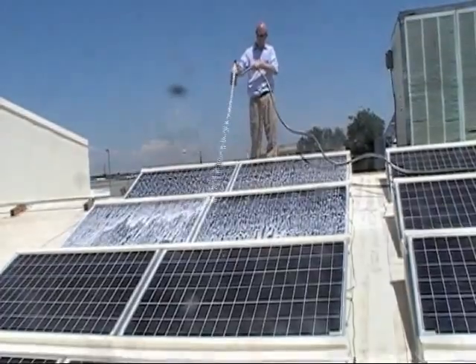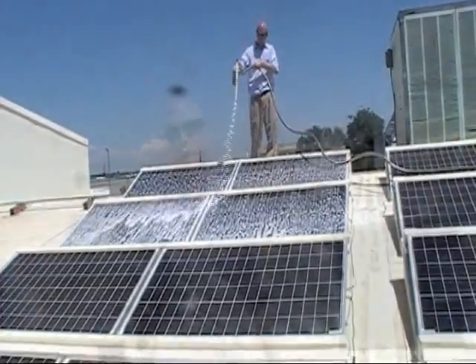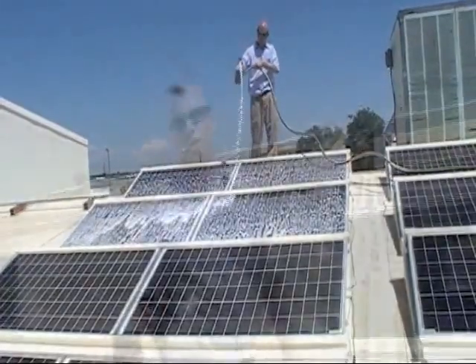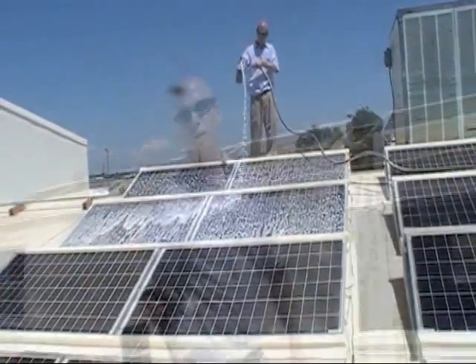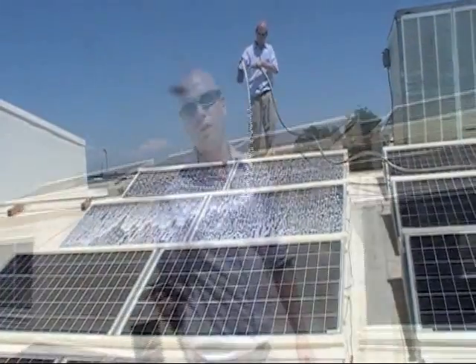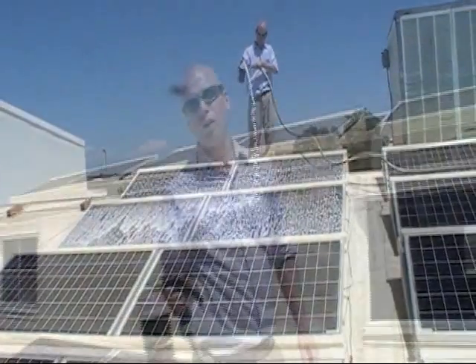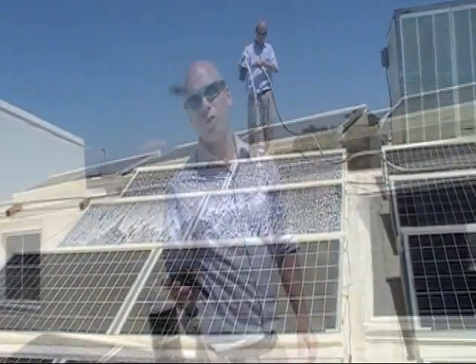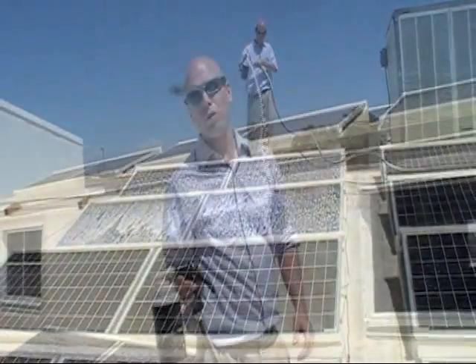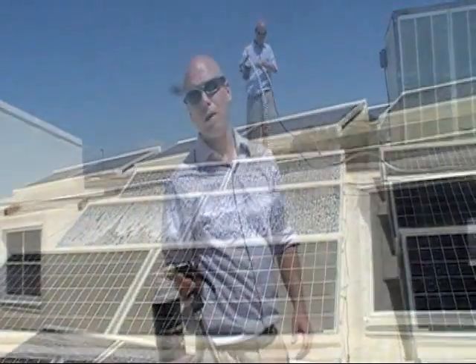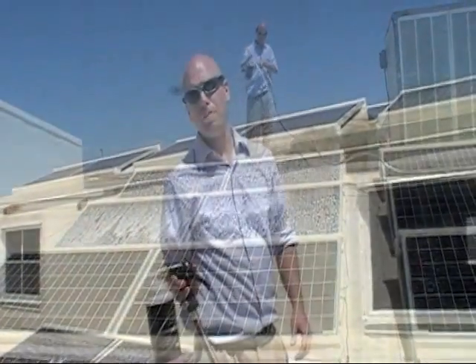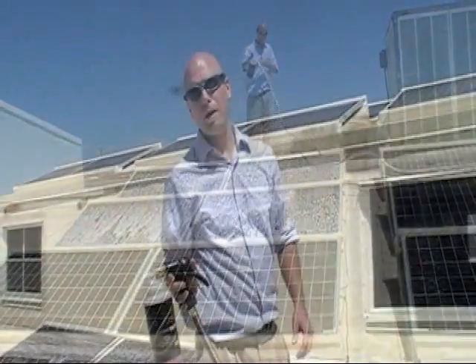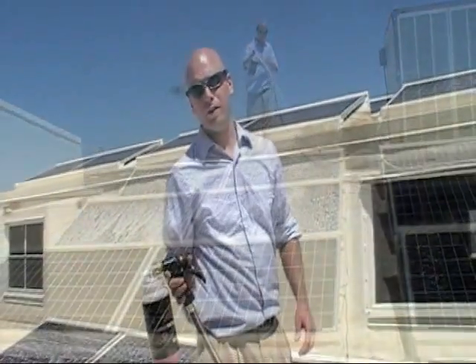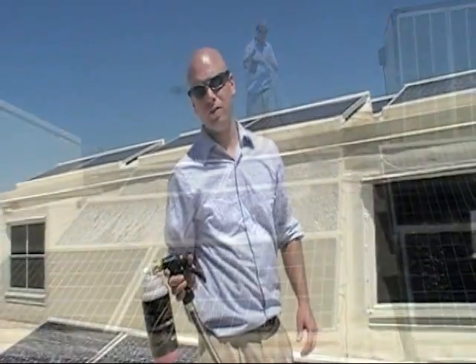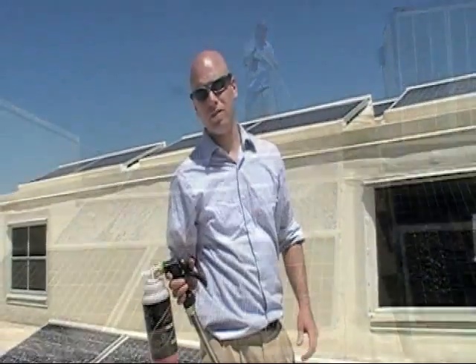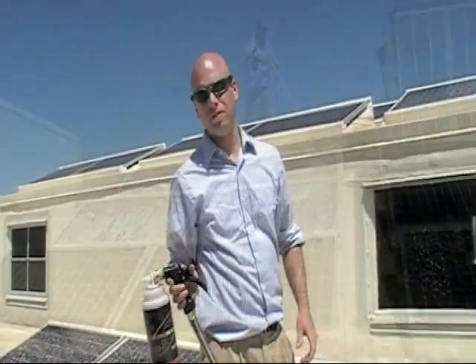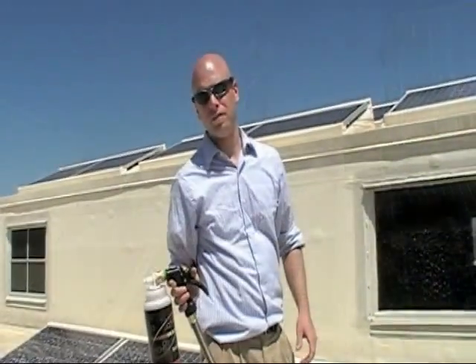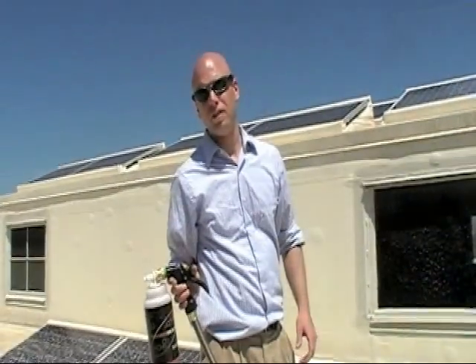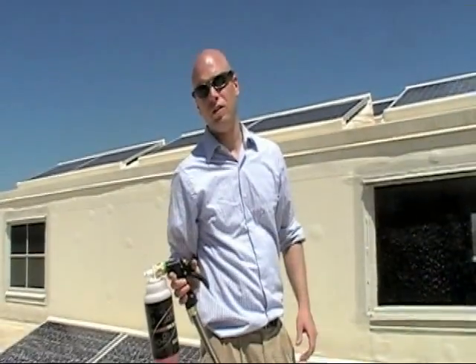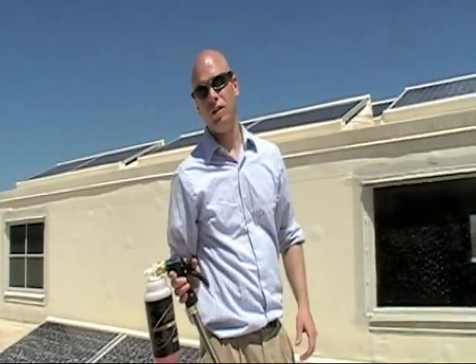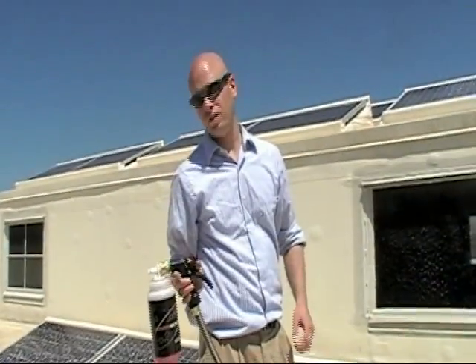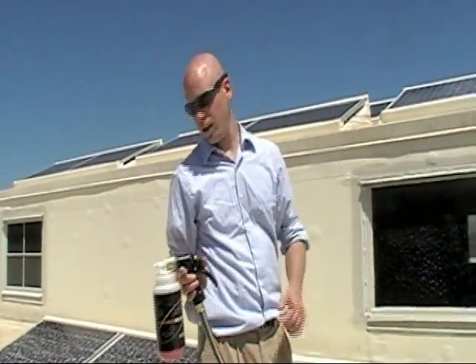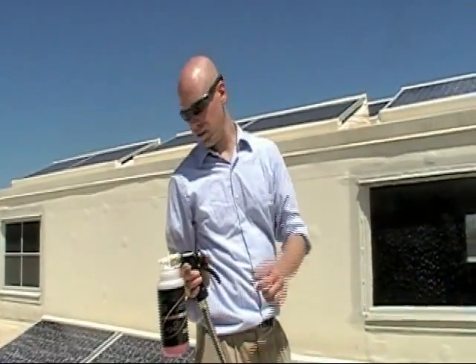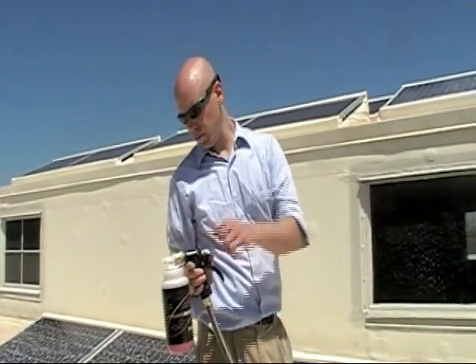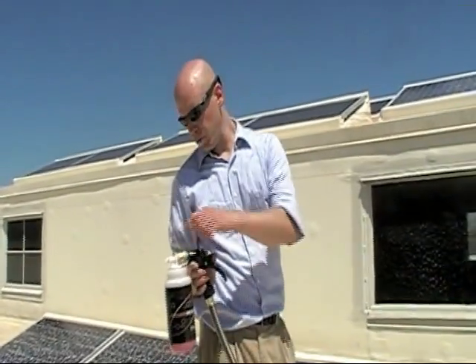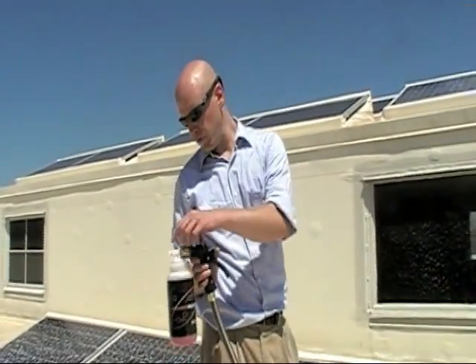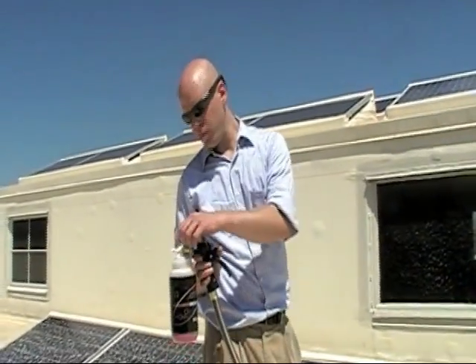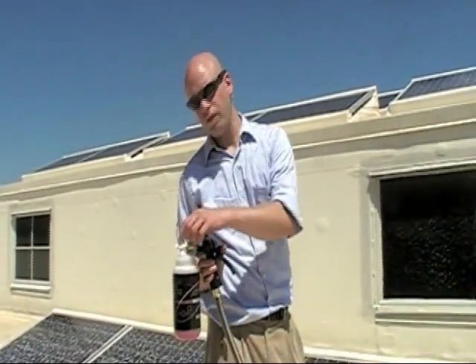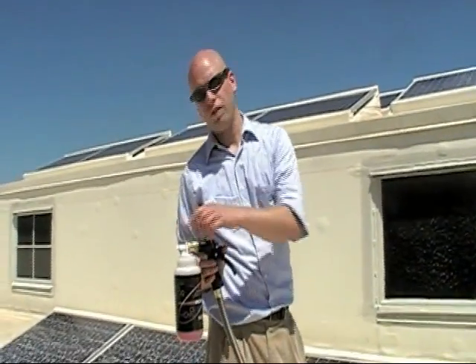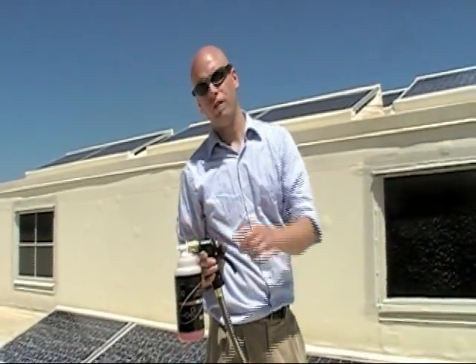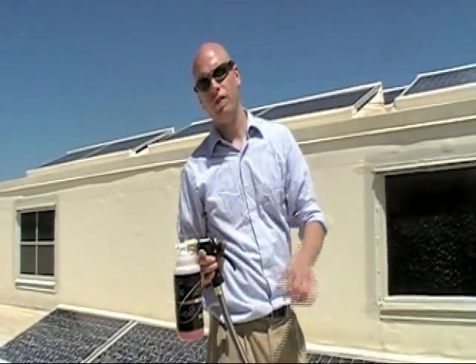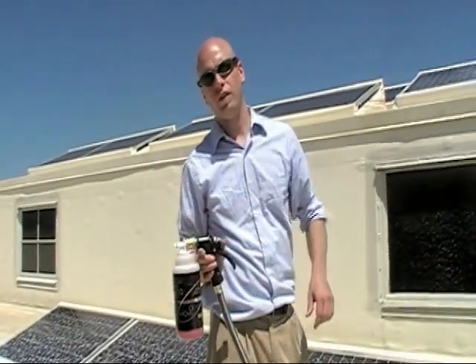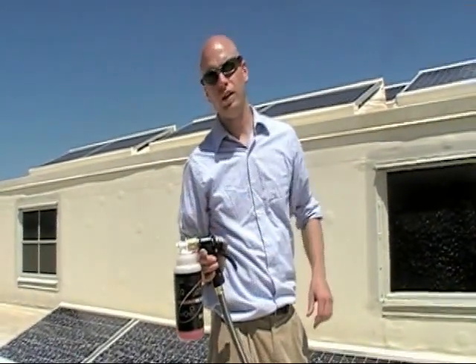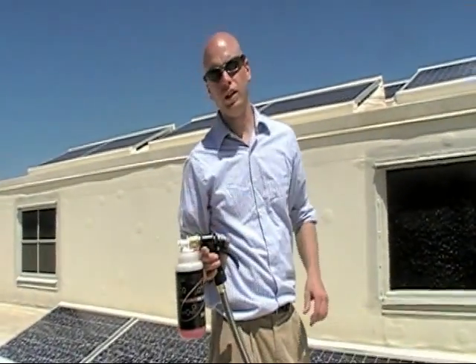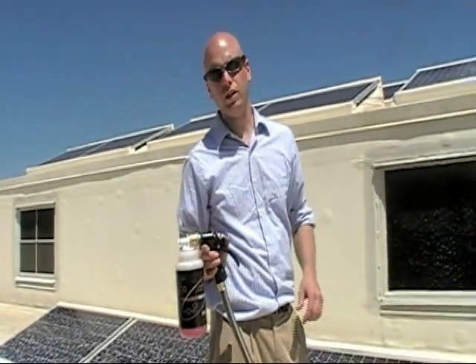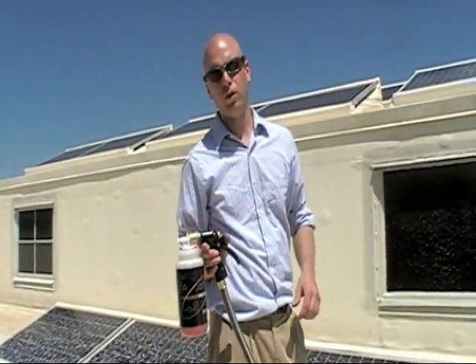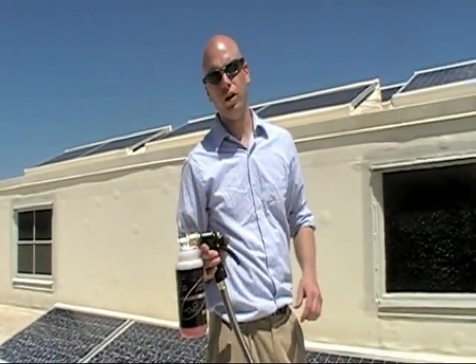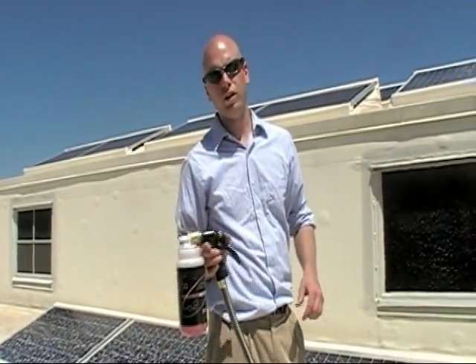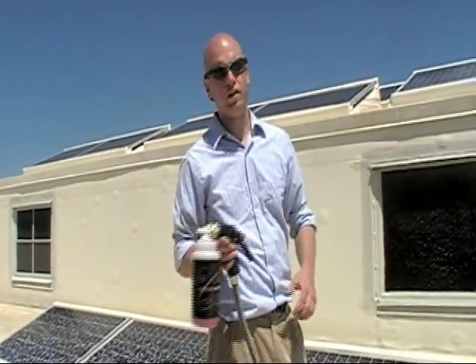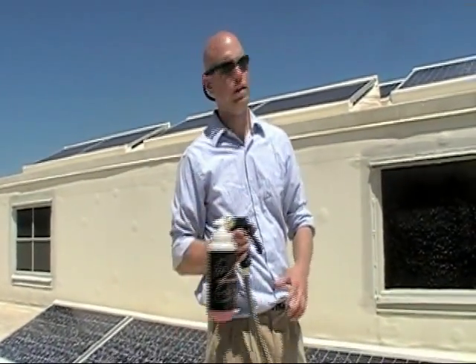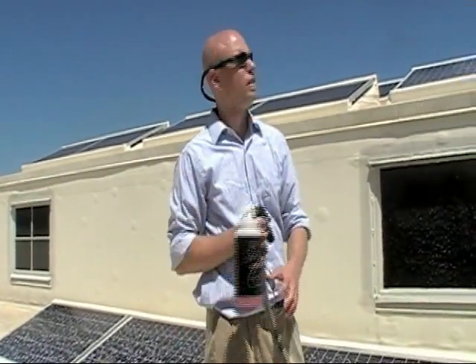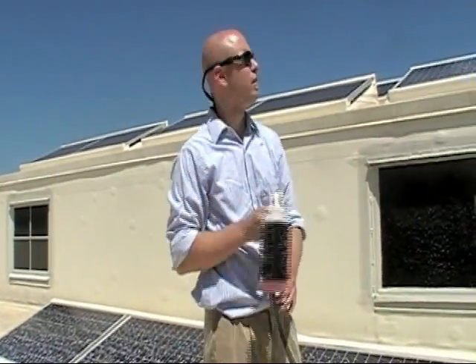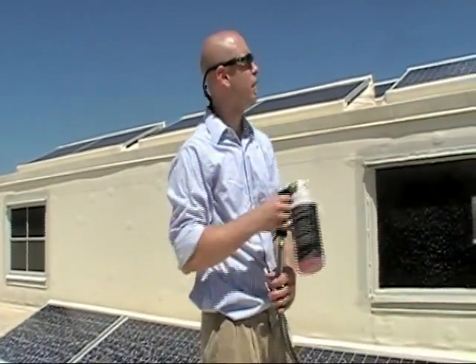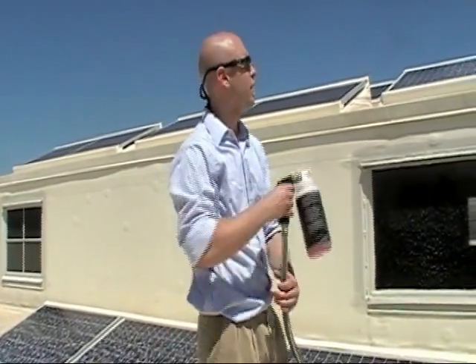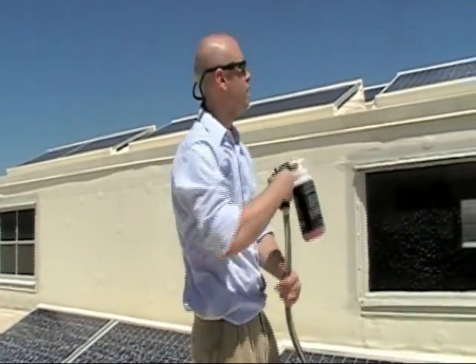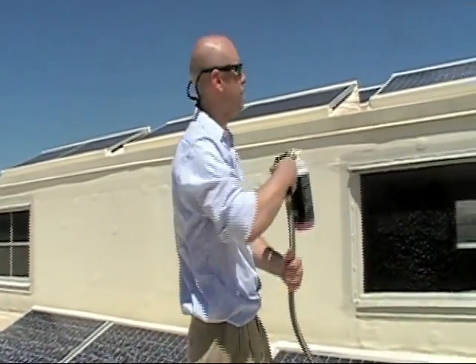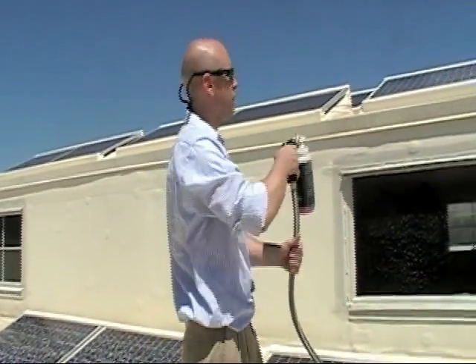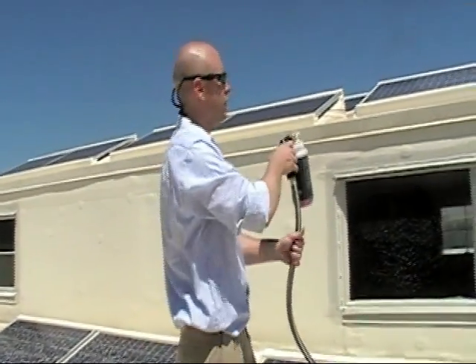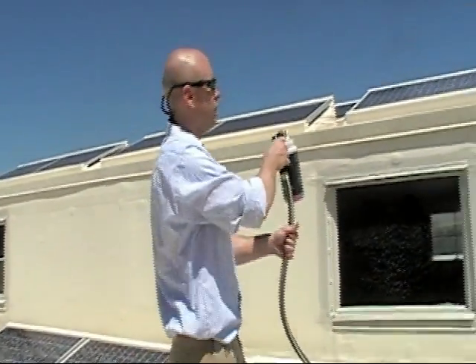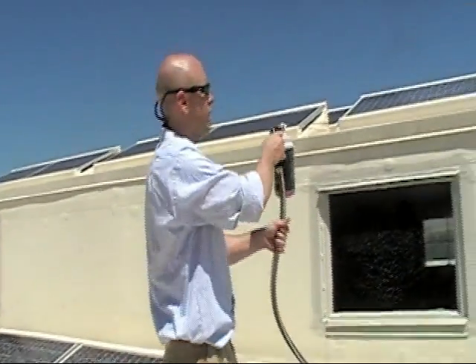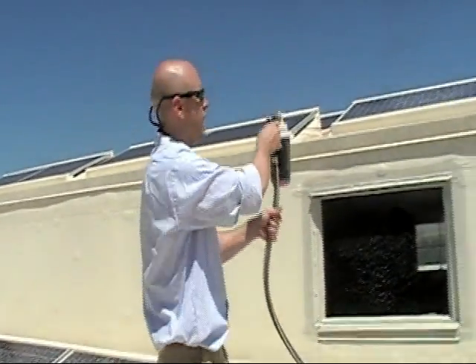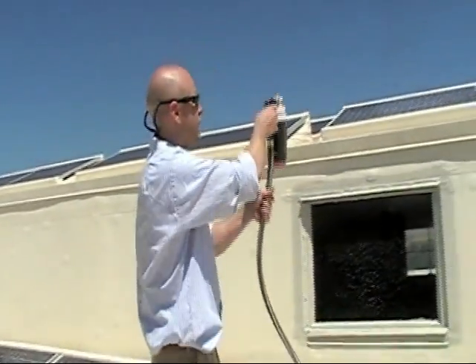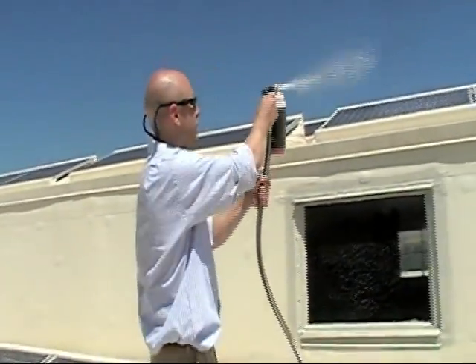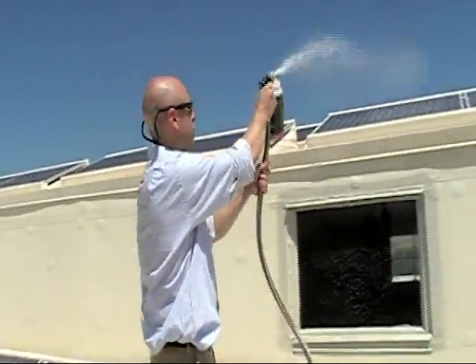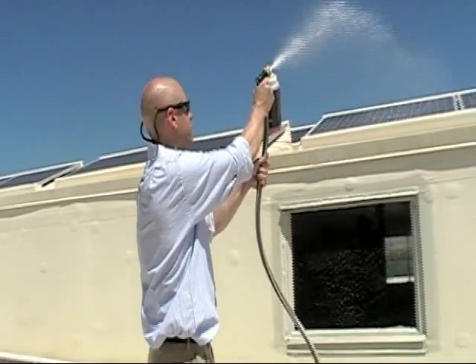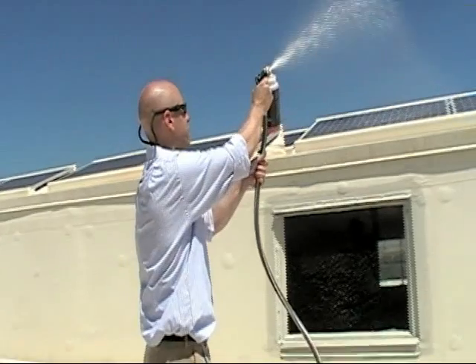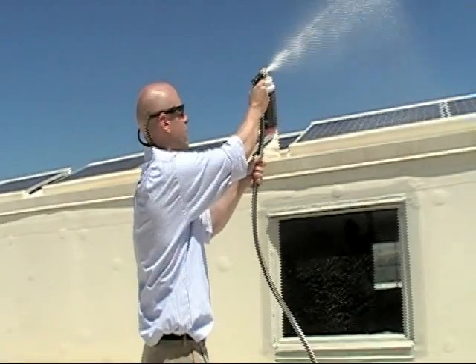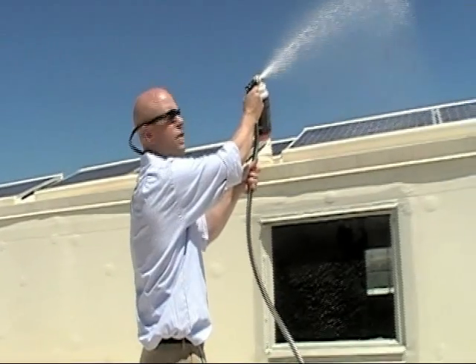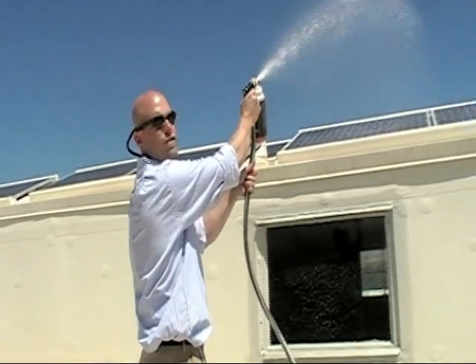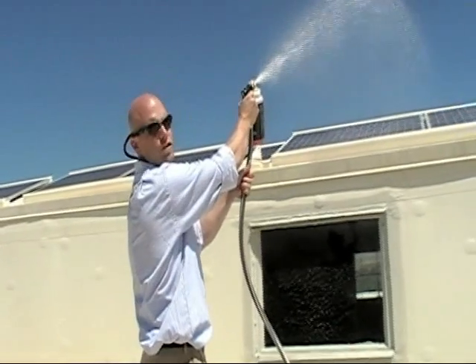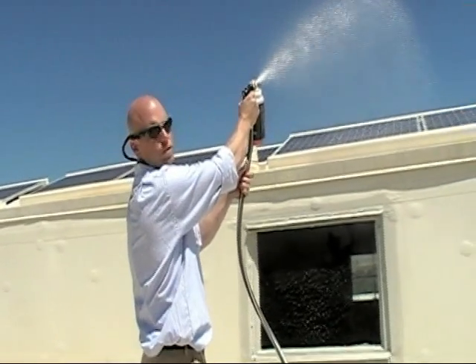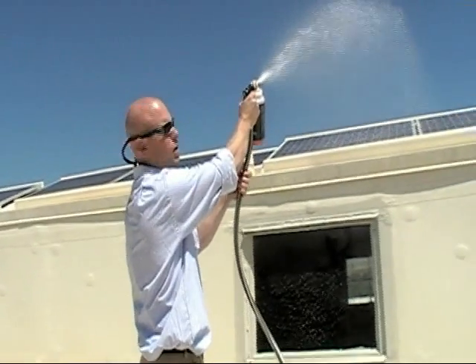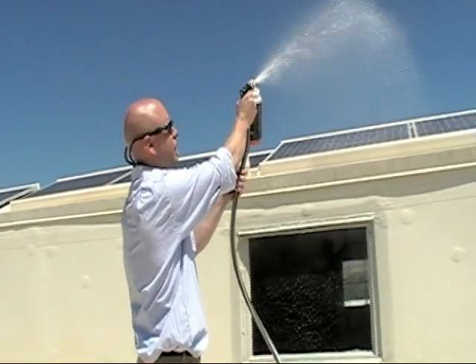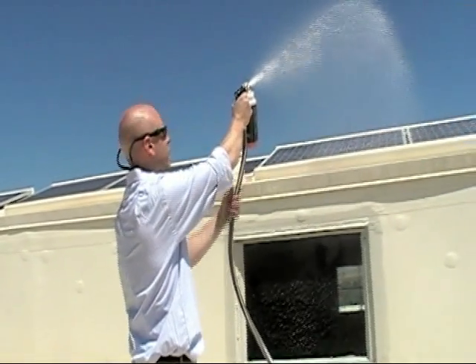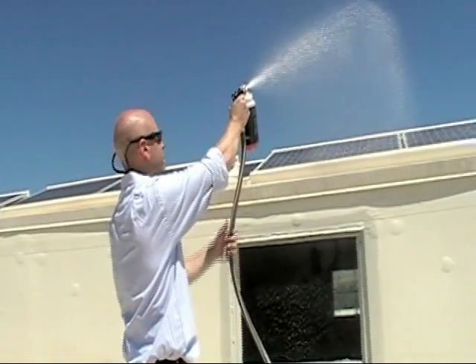For farther away panels, you can remove the cleaning wand and increase the range of the sprayer.